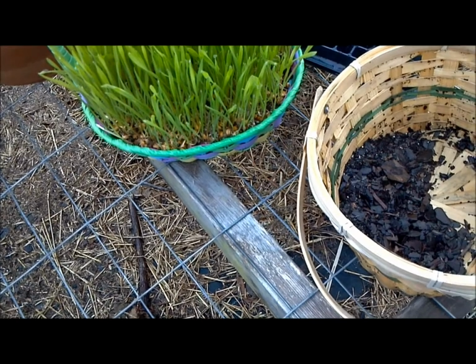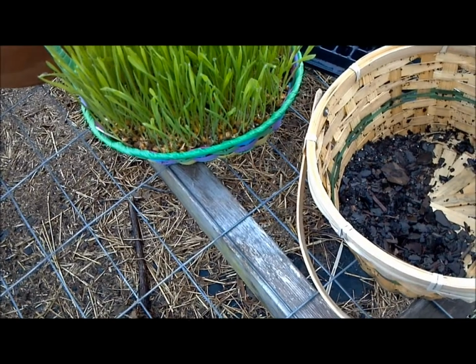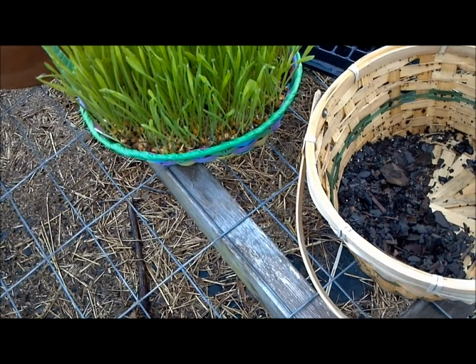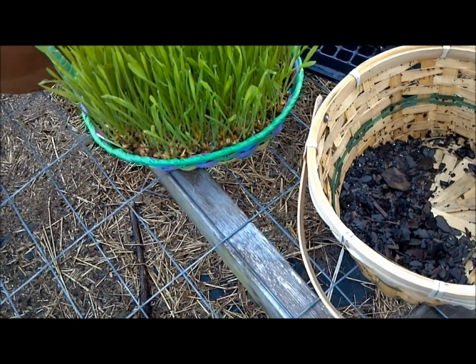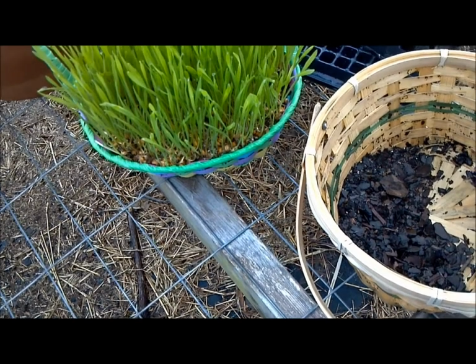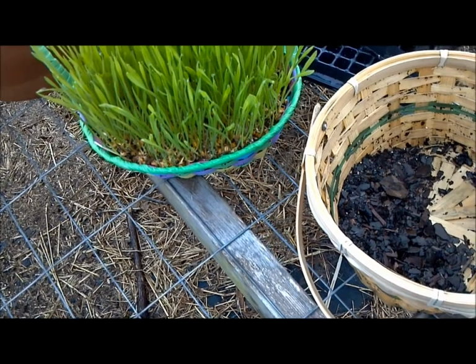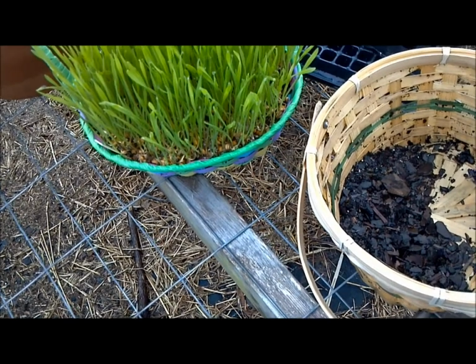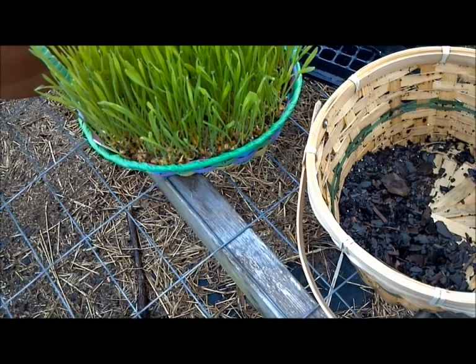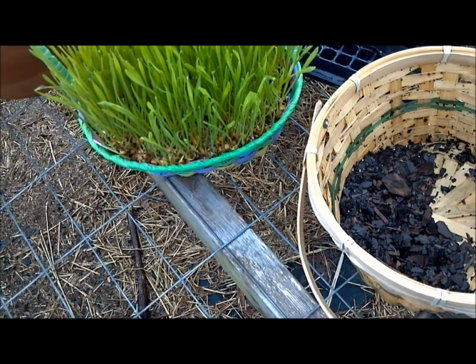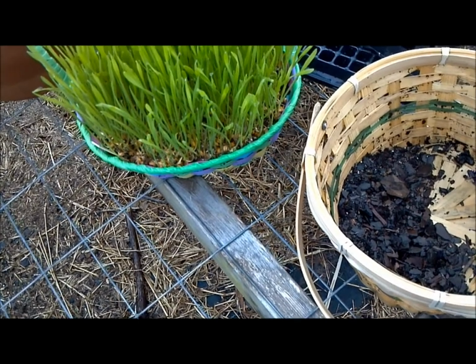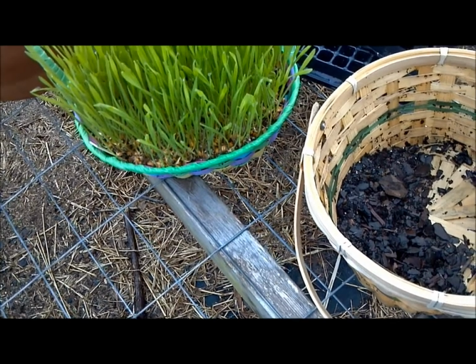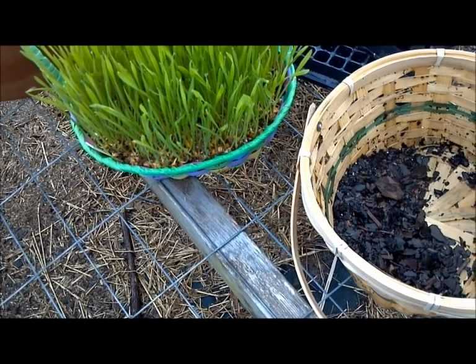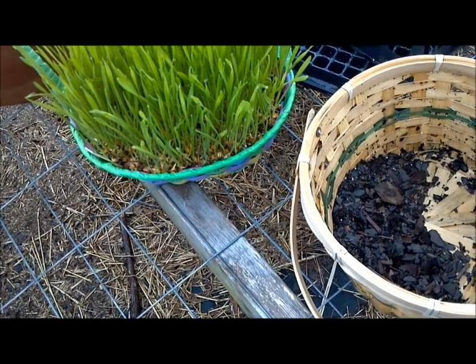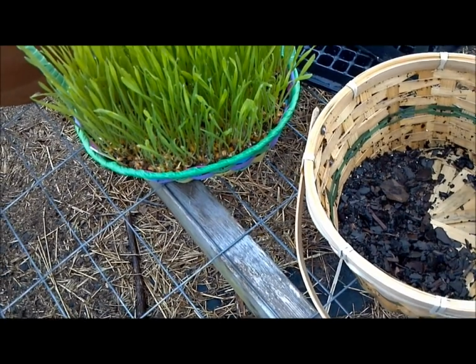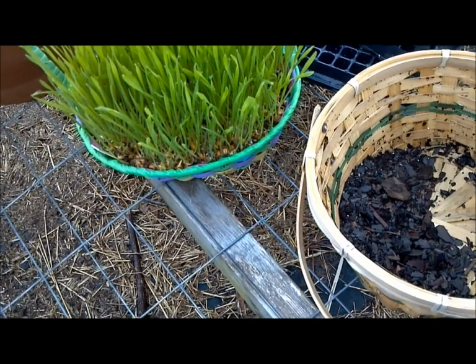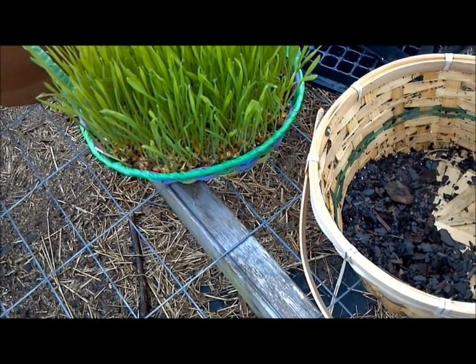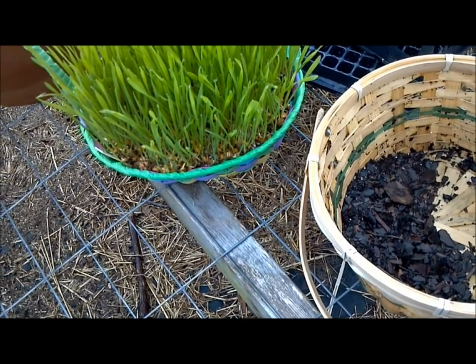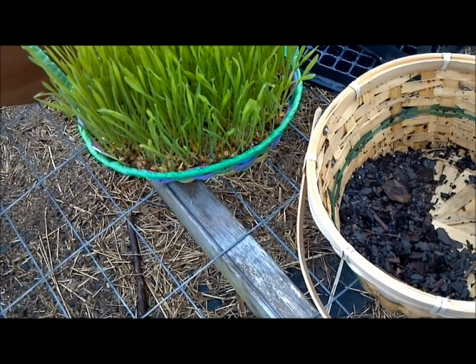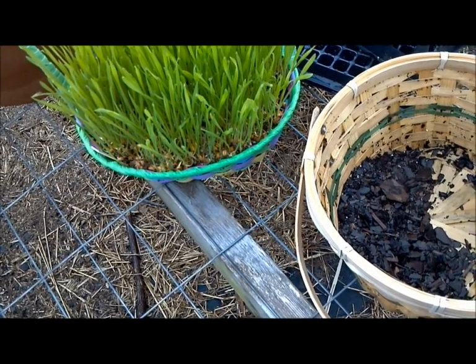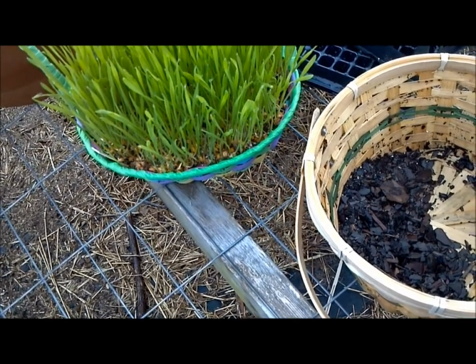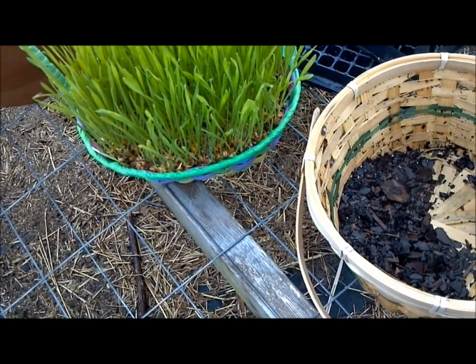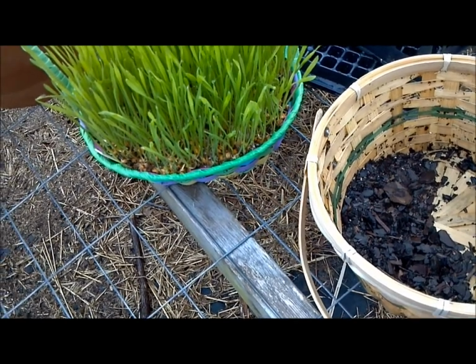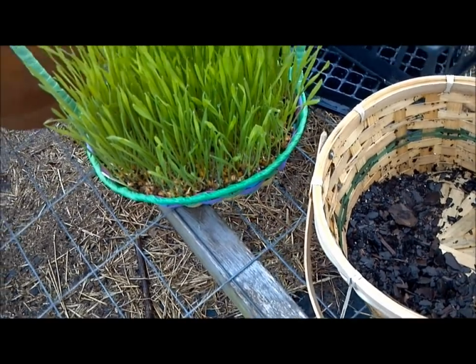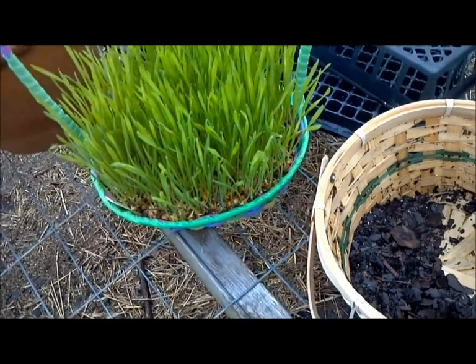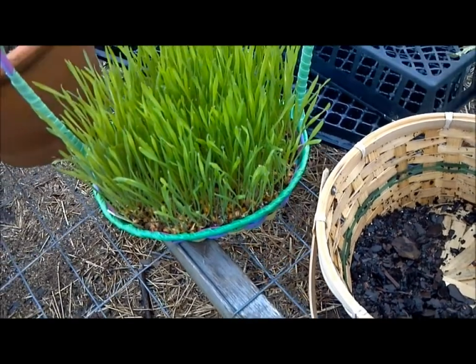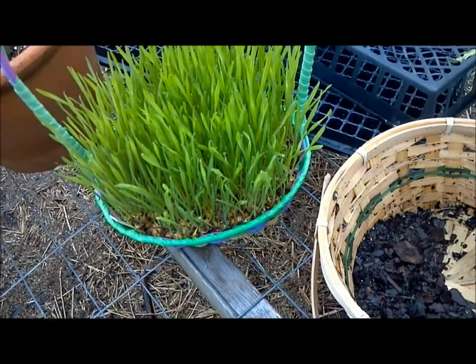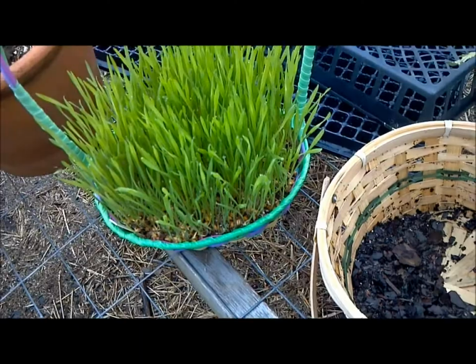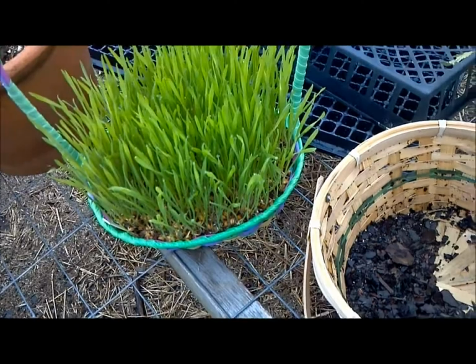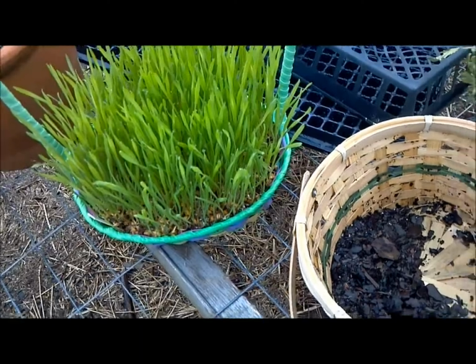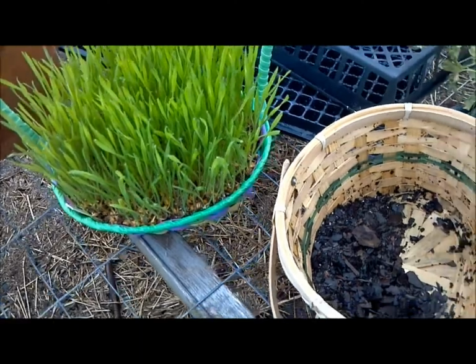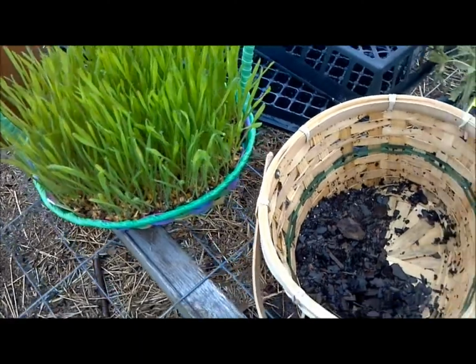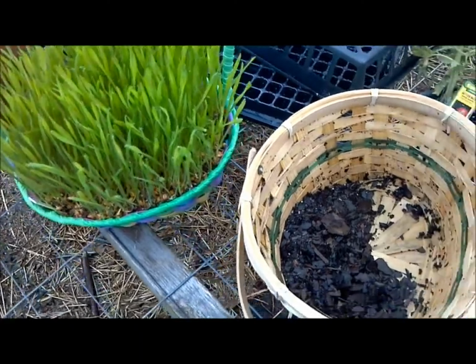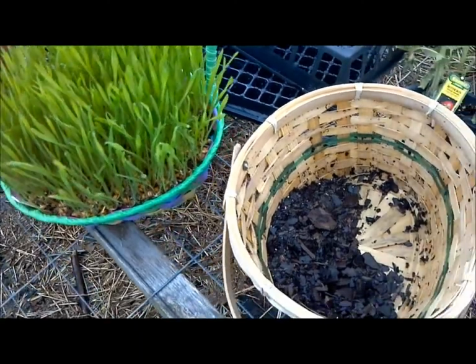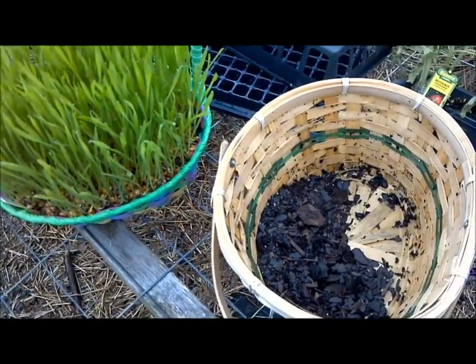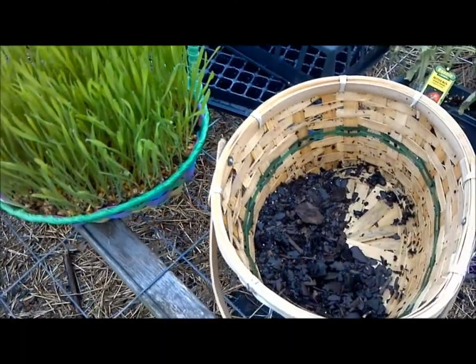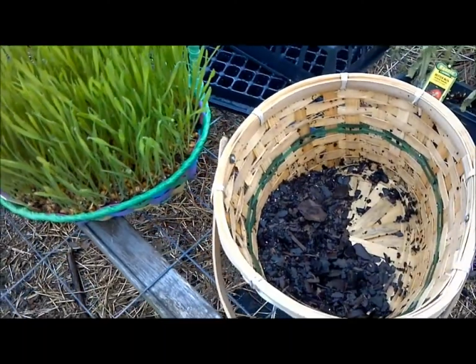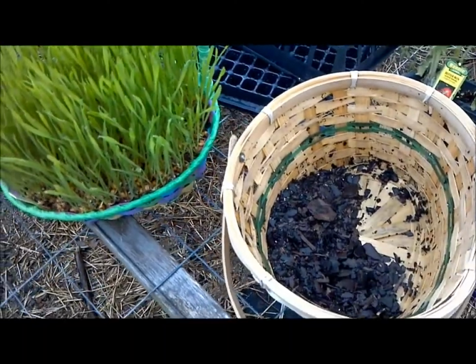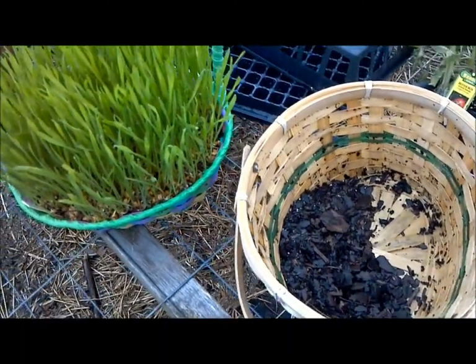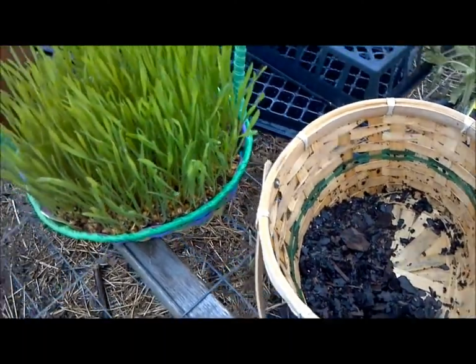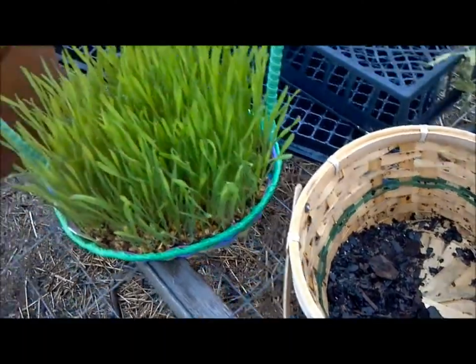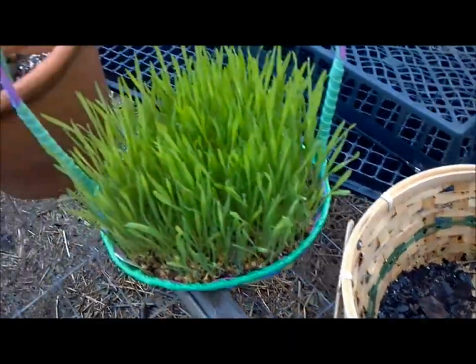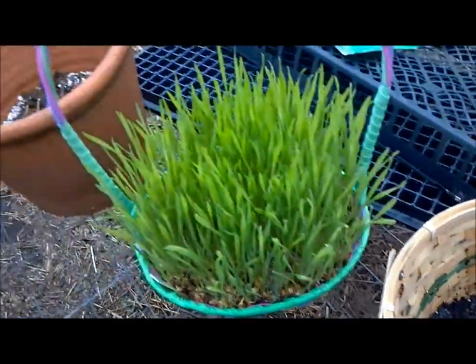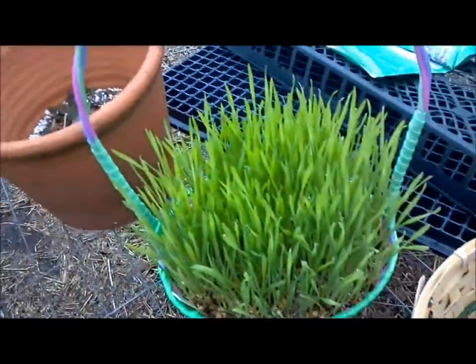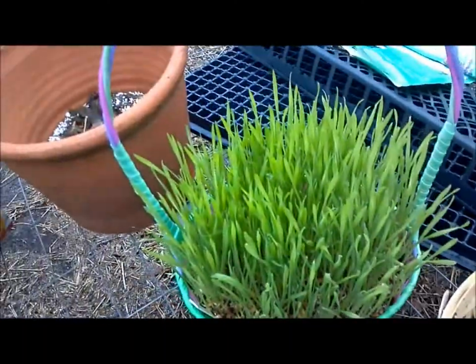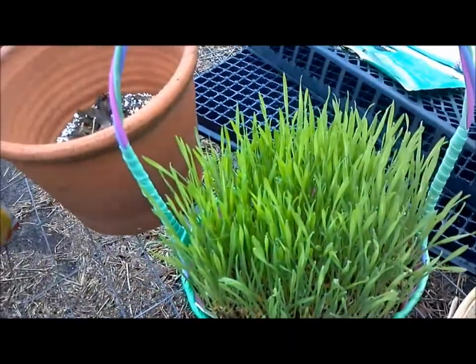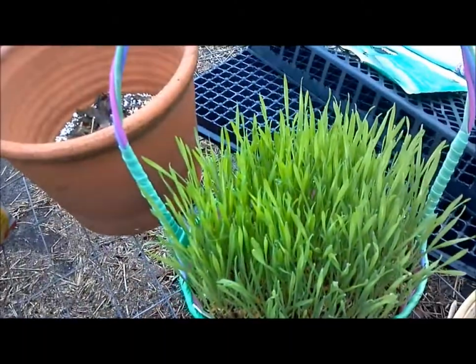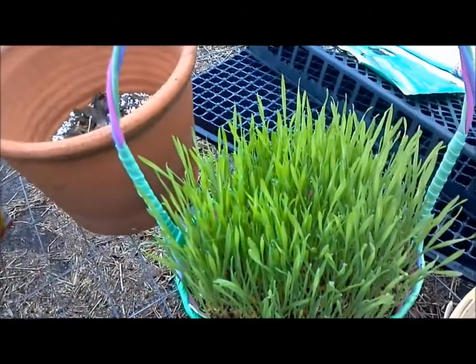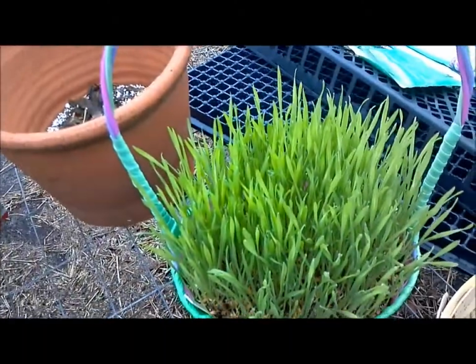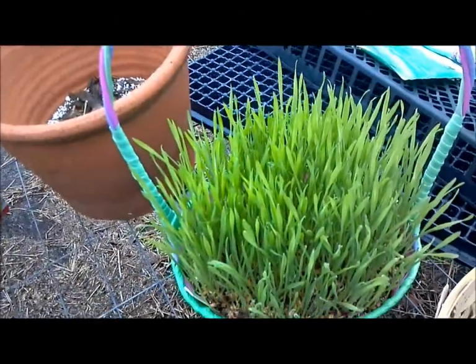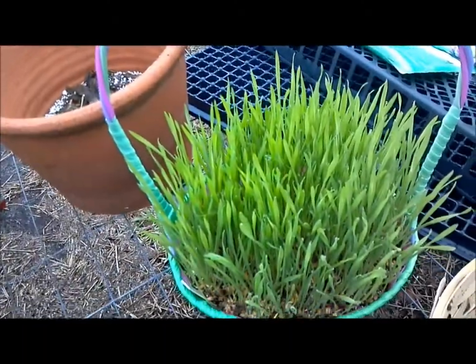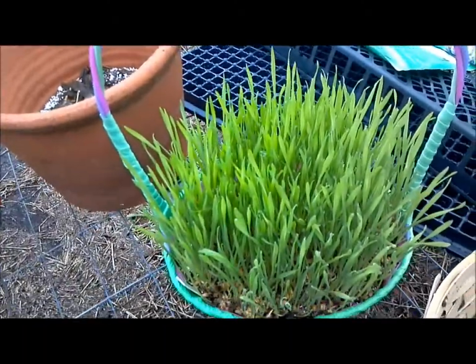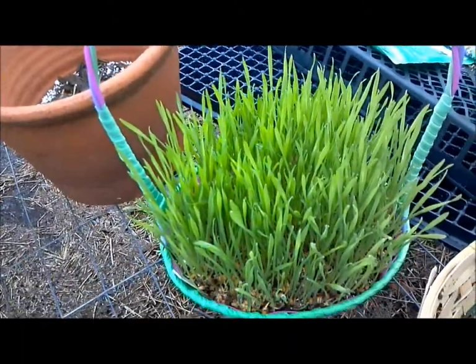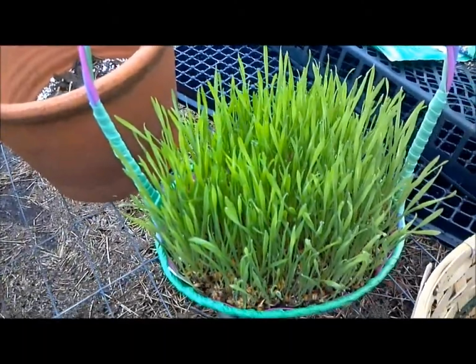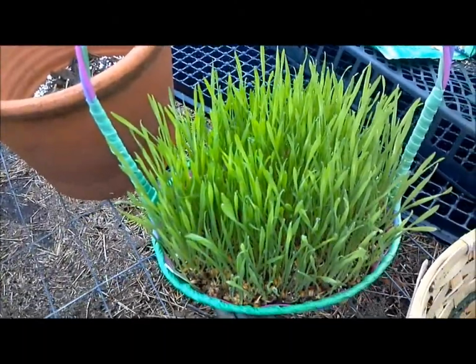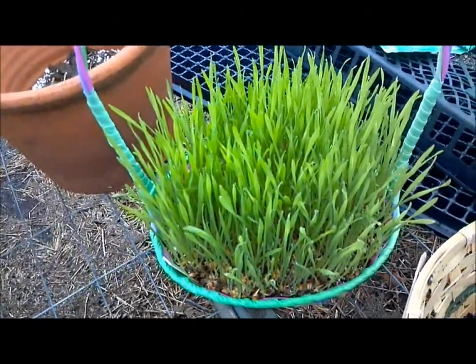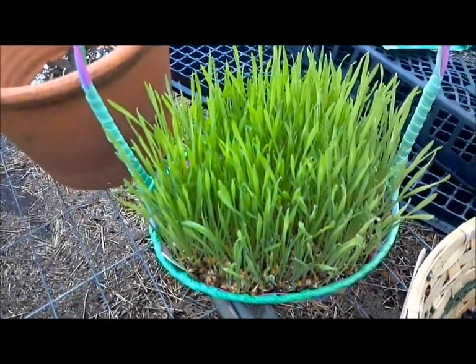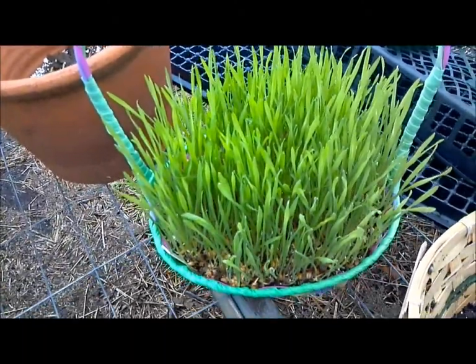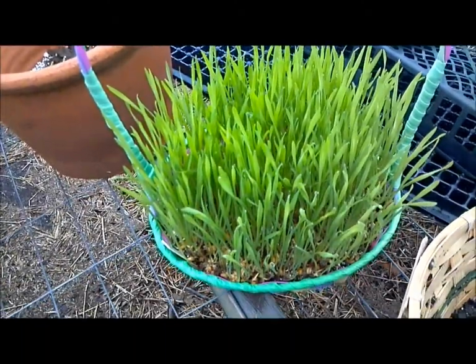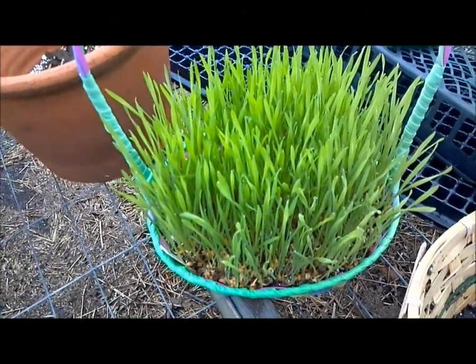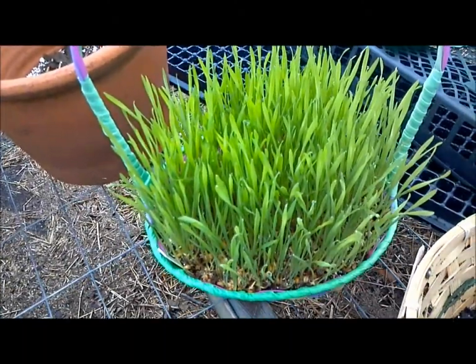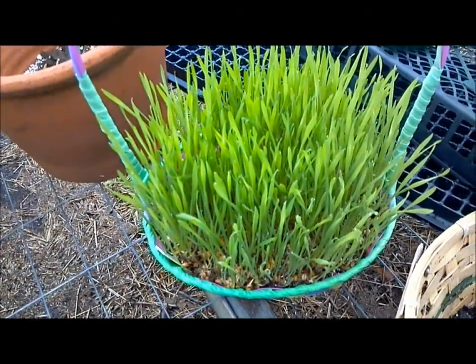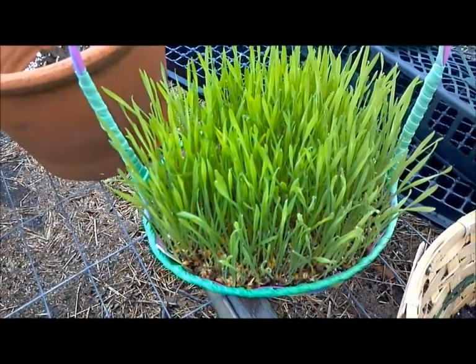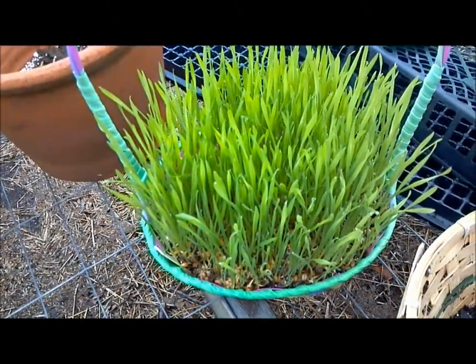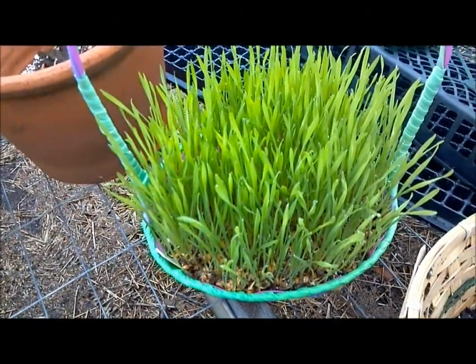Hello plant junkies, glad you made it. We have 12 days till Easter, so there is still time to grow a pot of wheatgrass for your Easter basket.